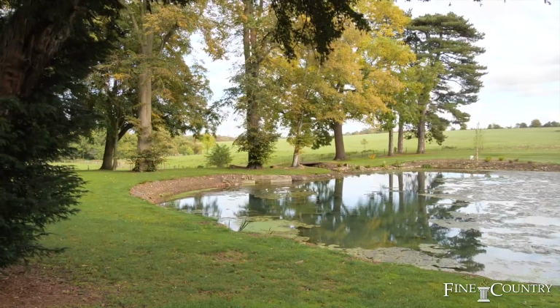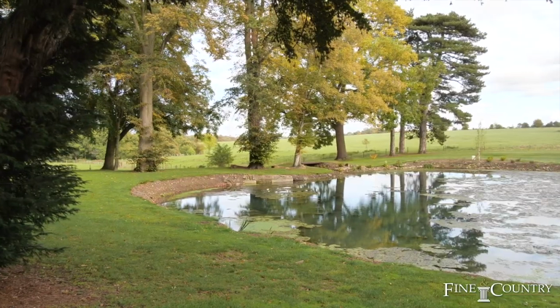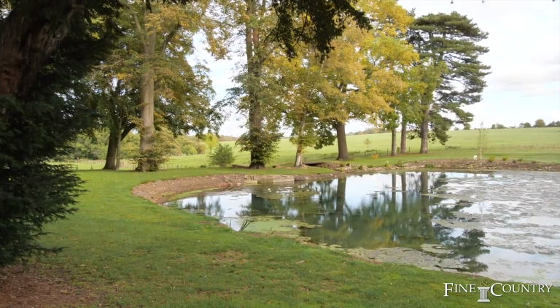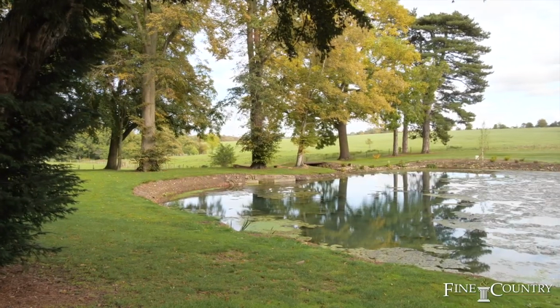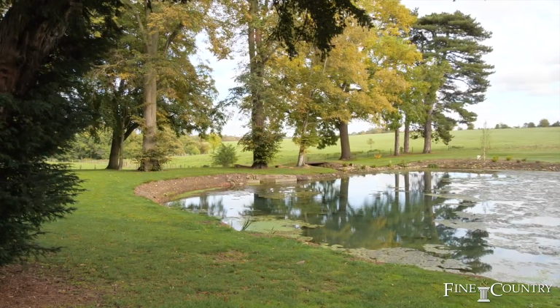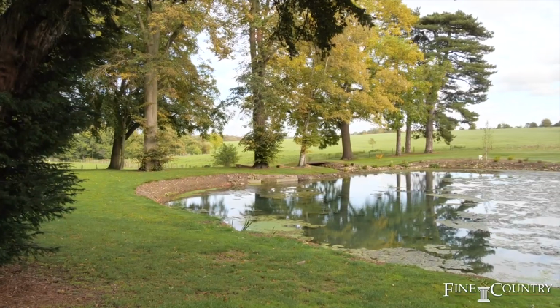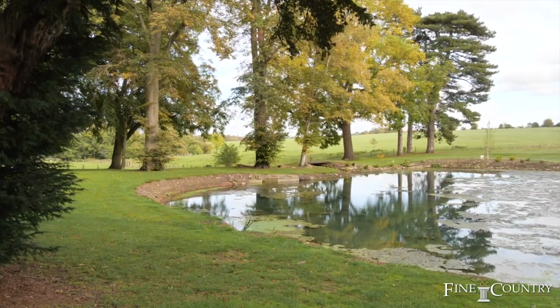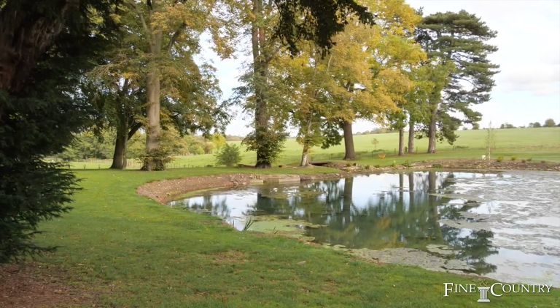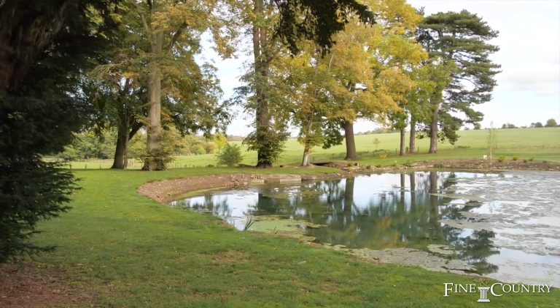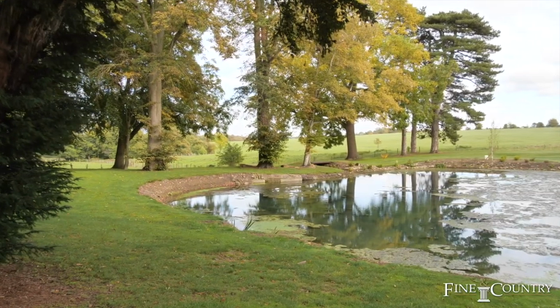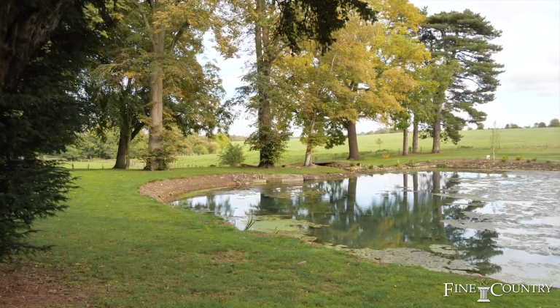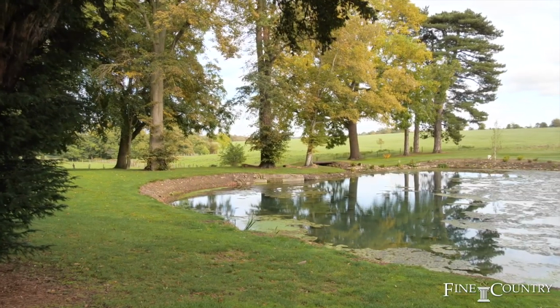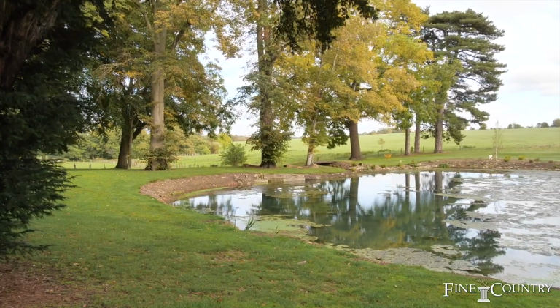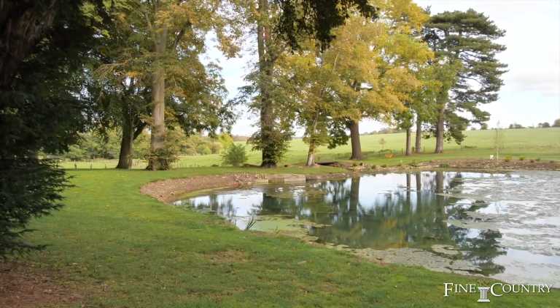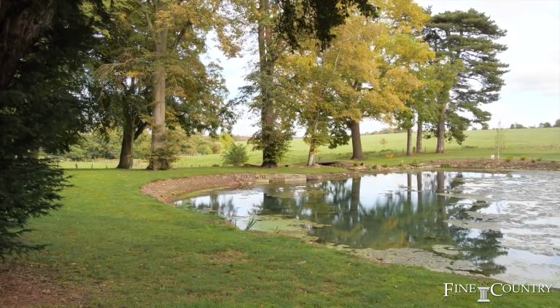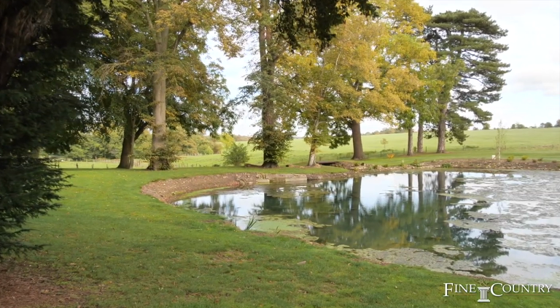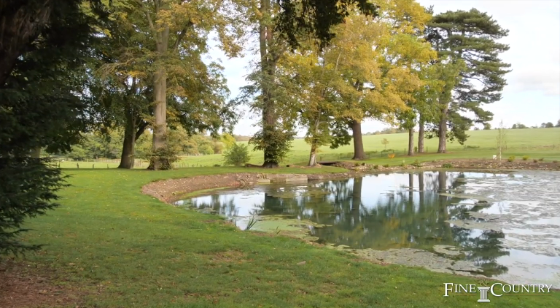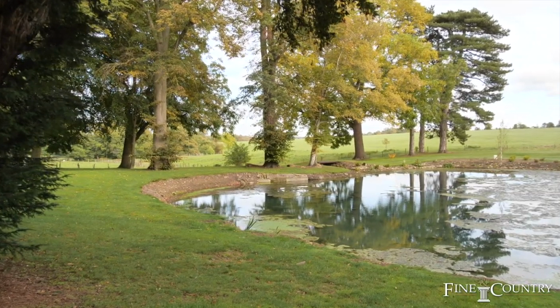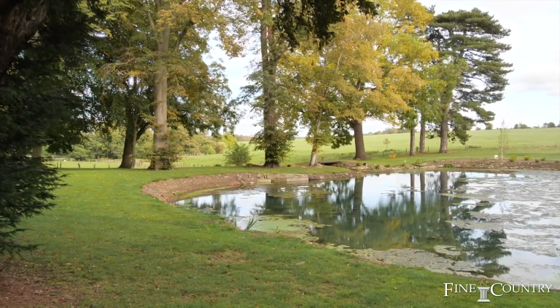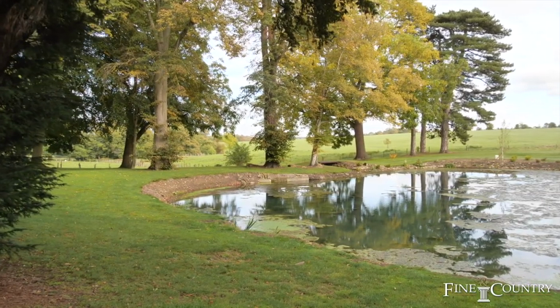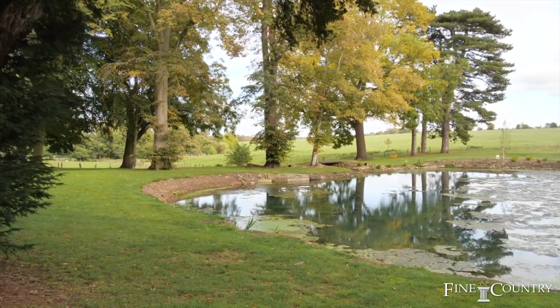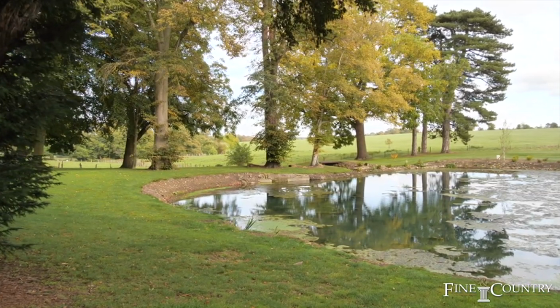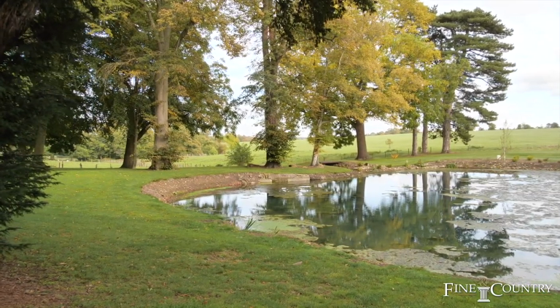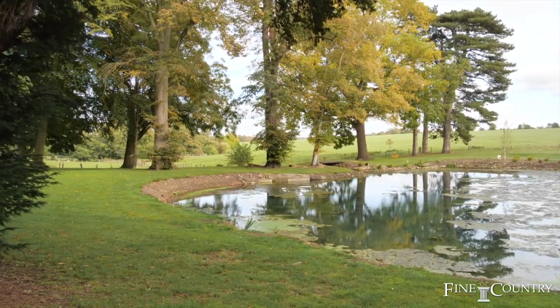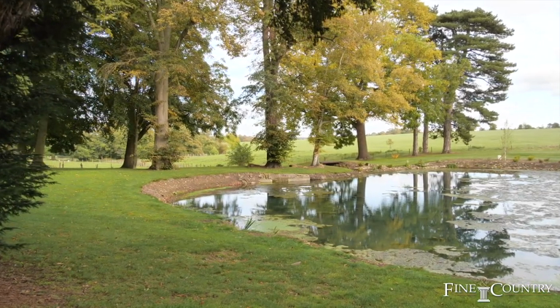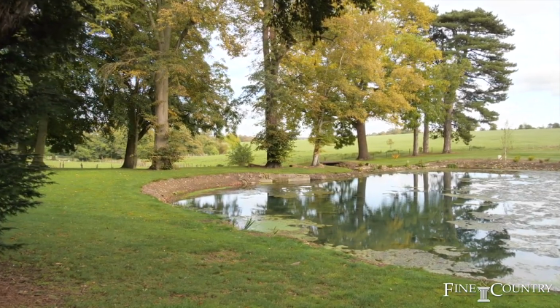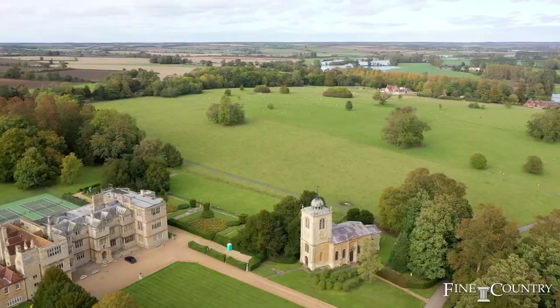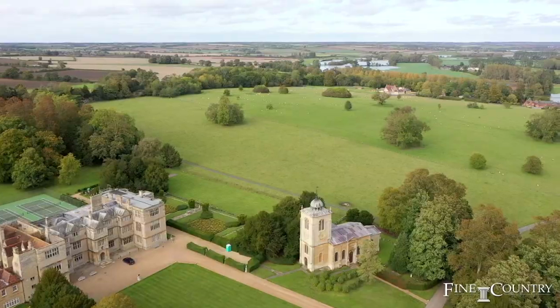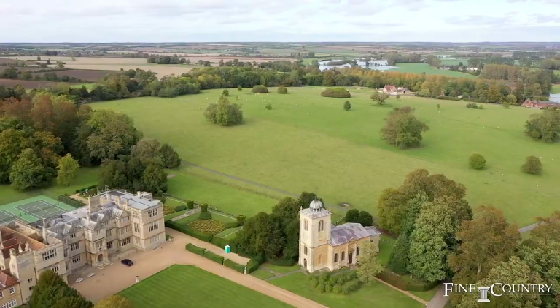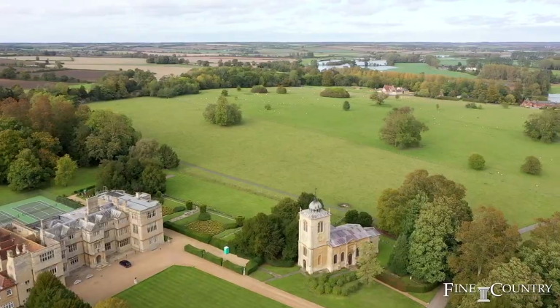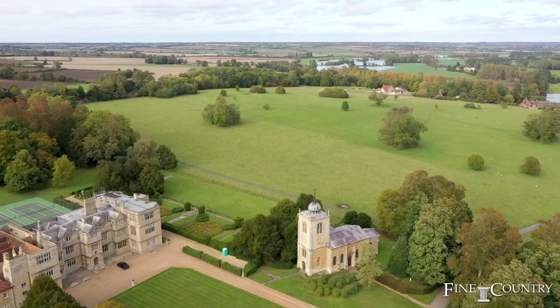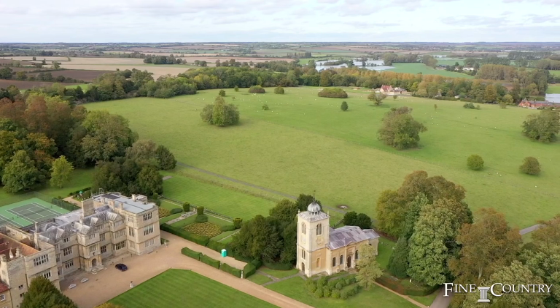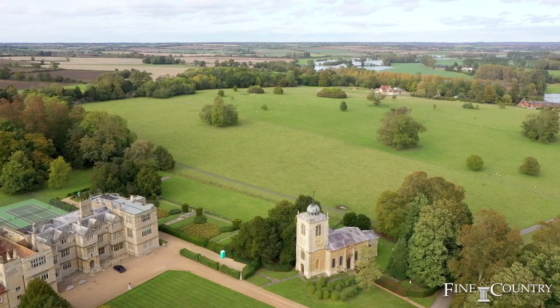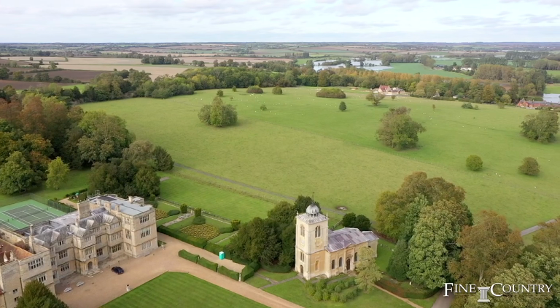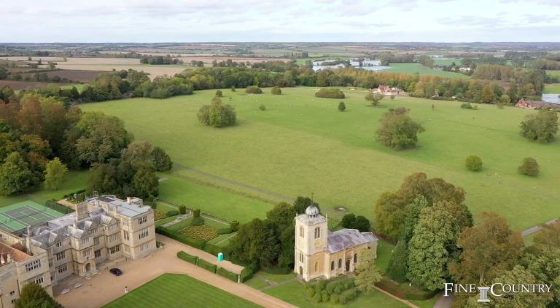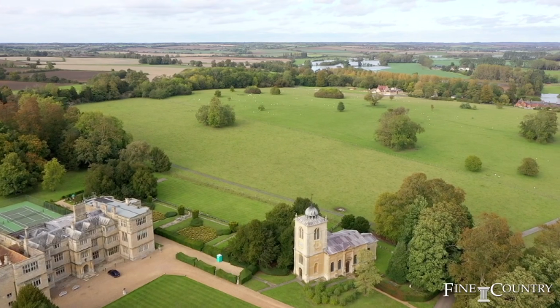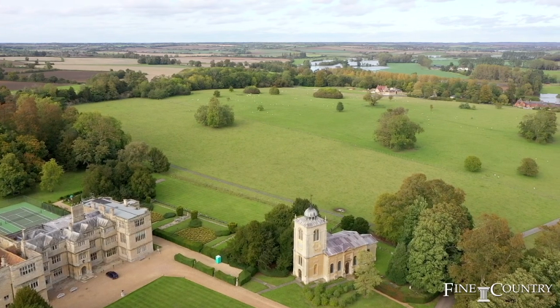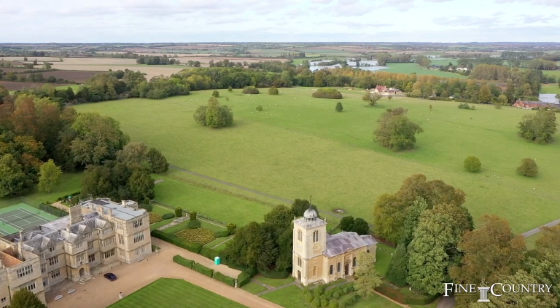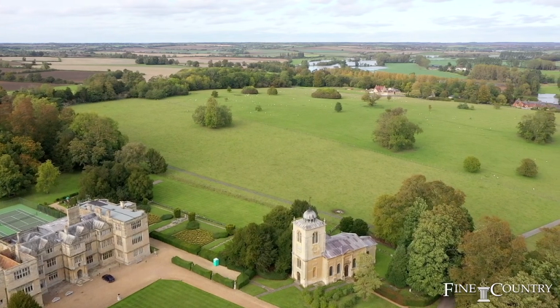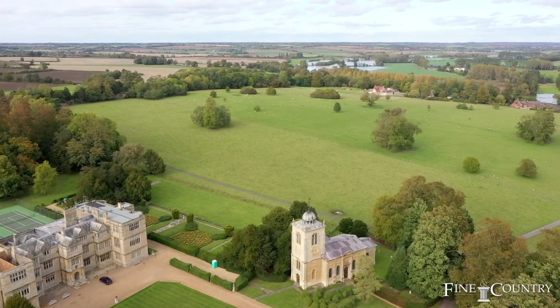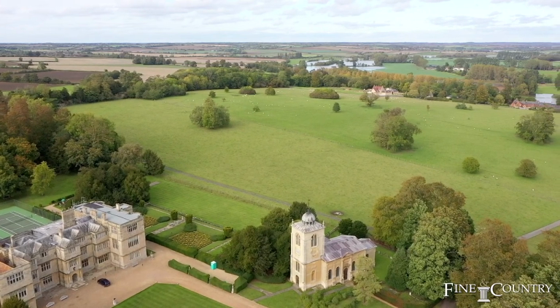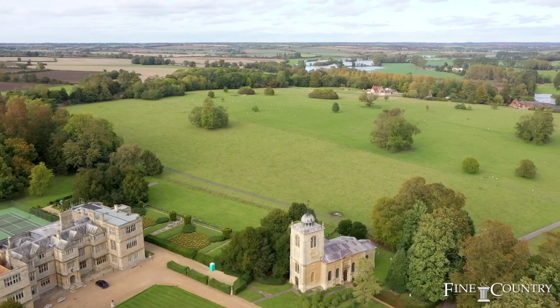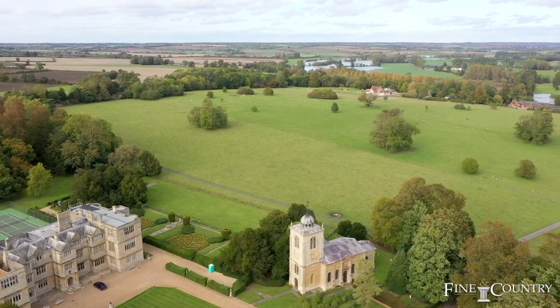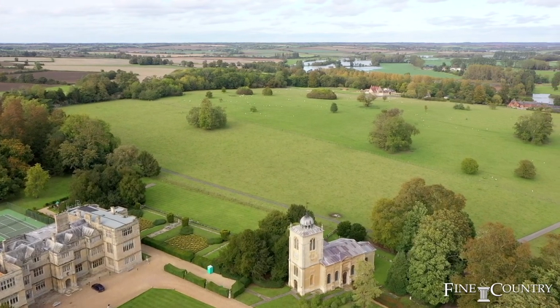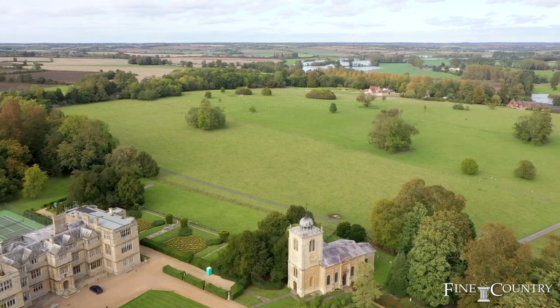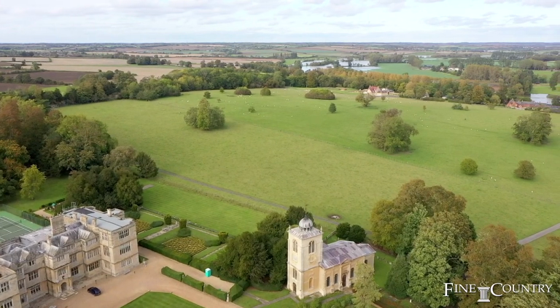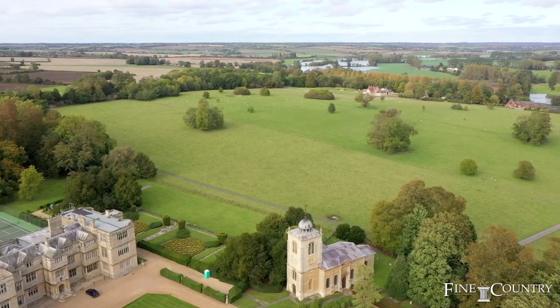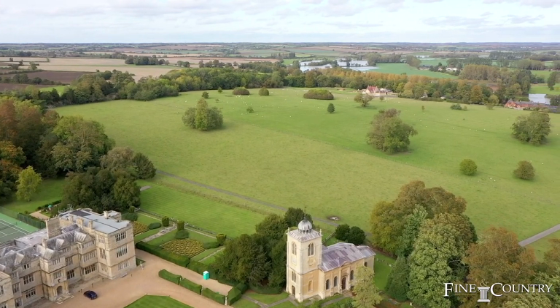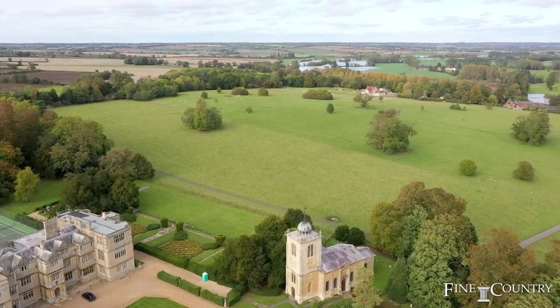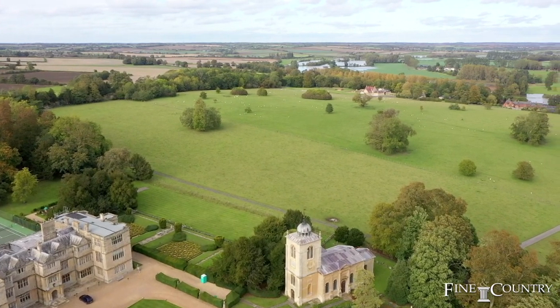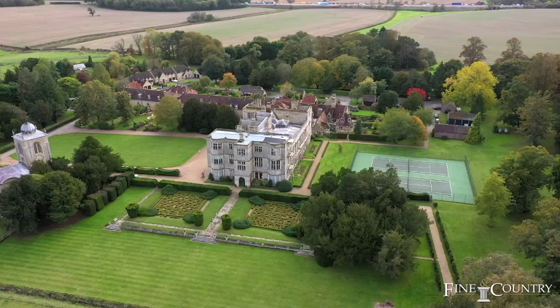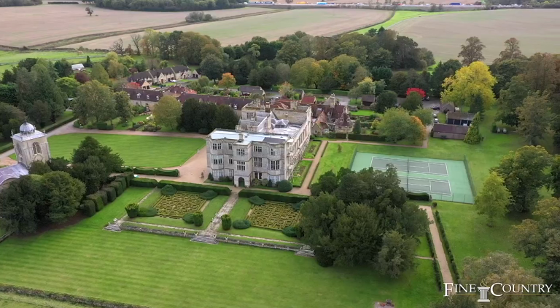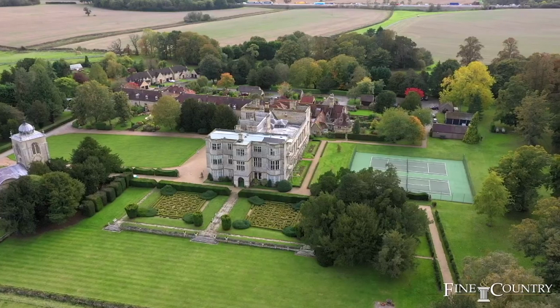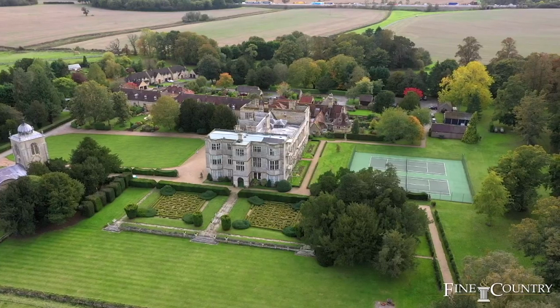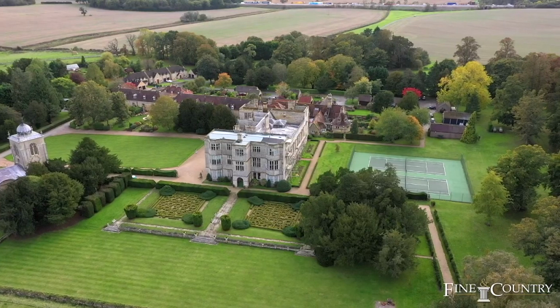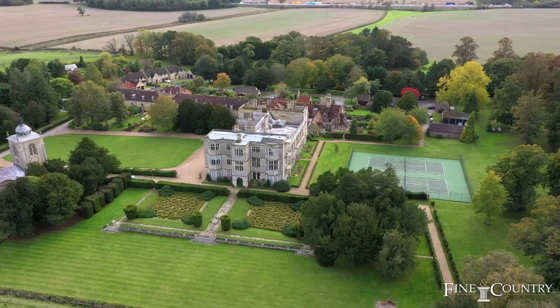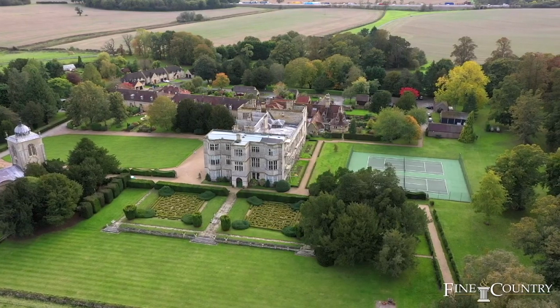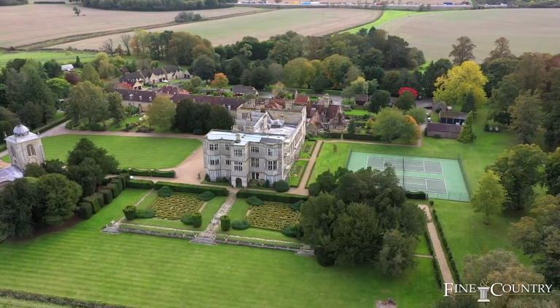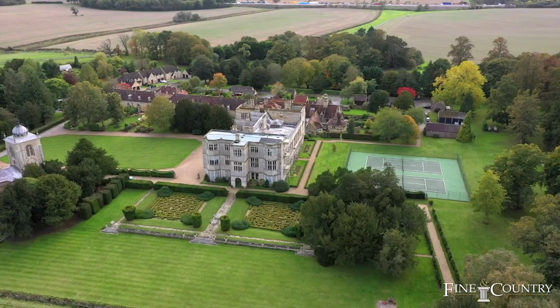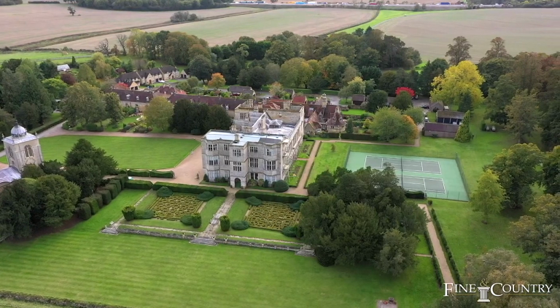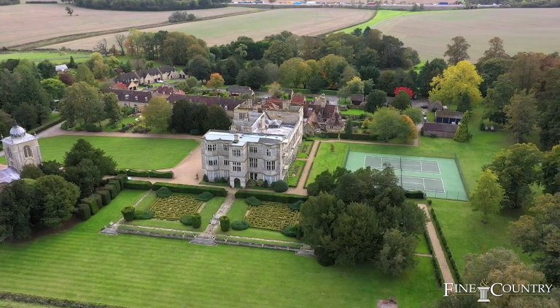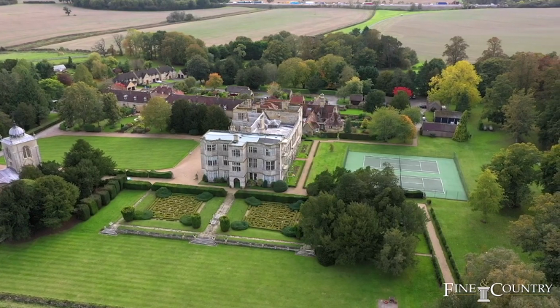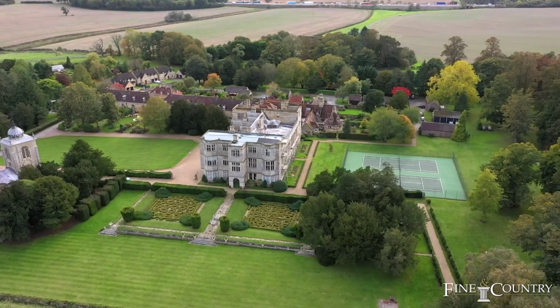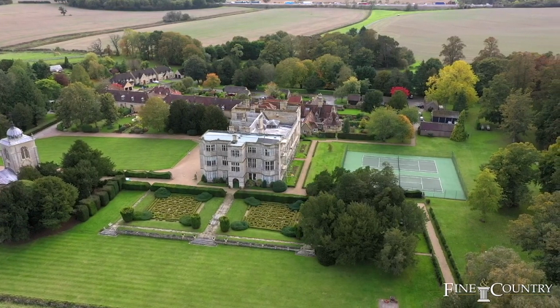A beautiful parkland setting, lakes, open countryside views, tennis courts, and so much more.